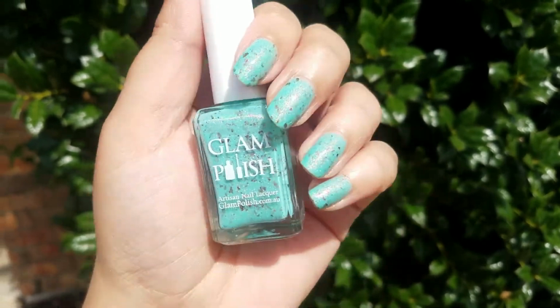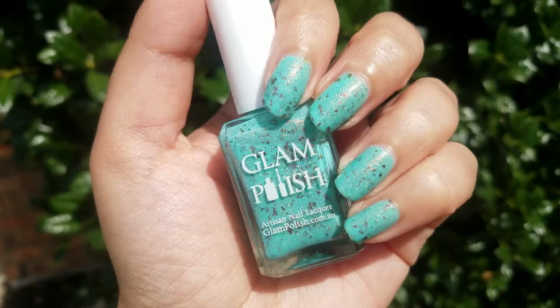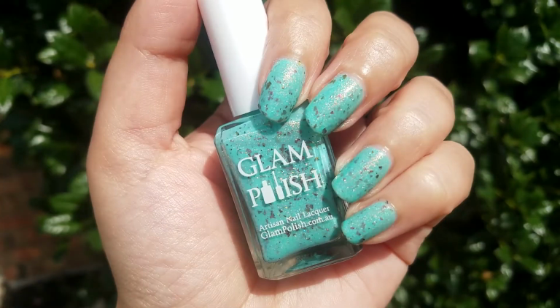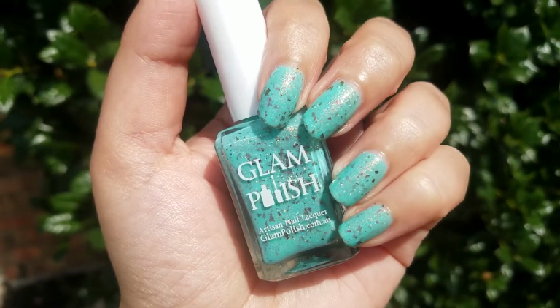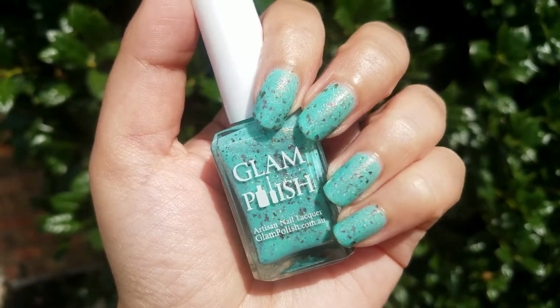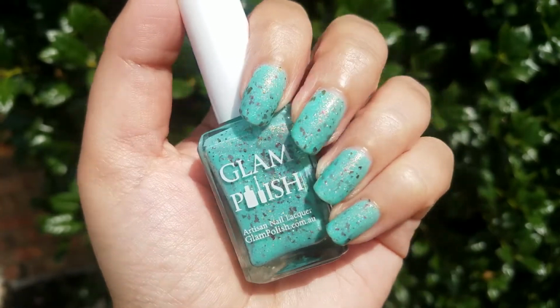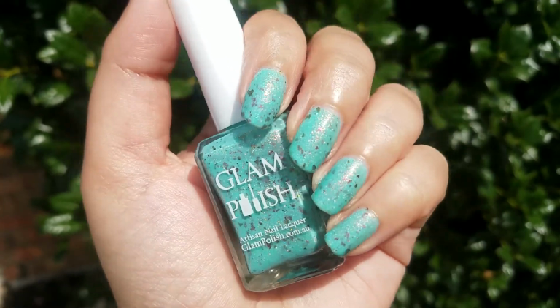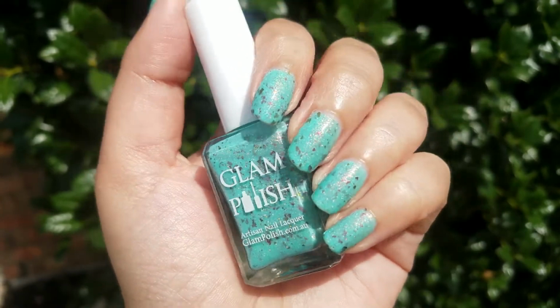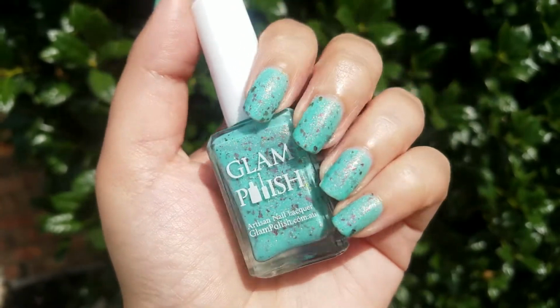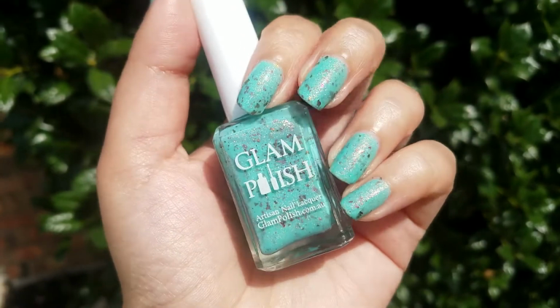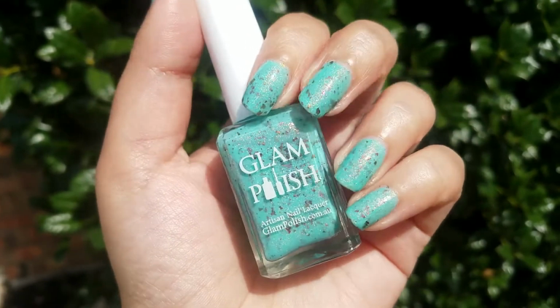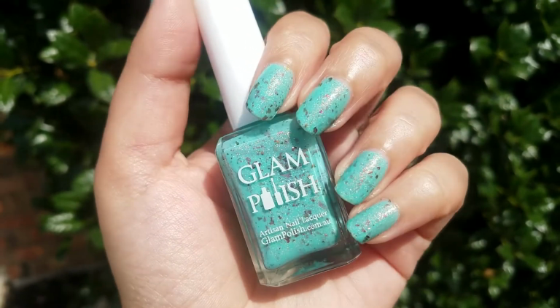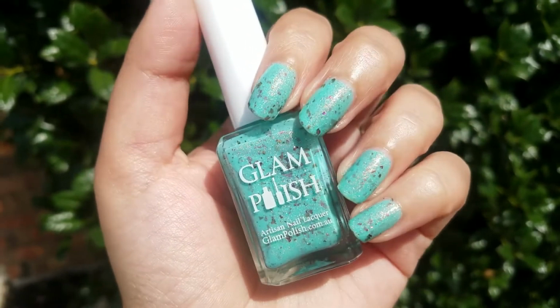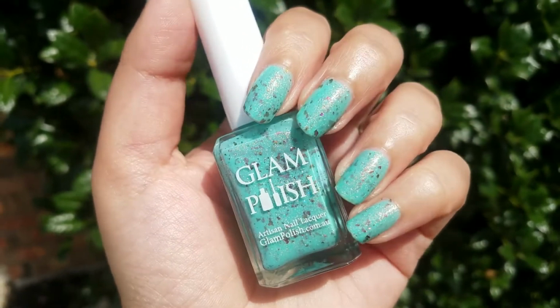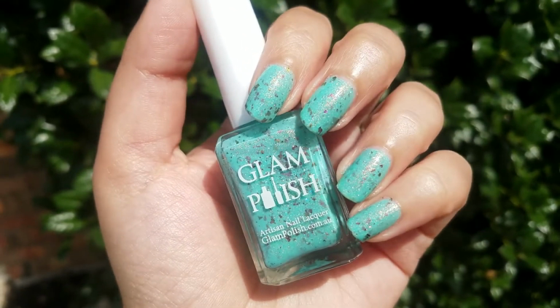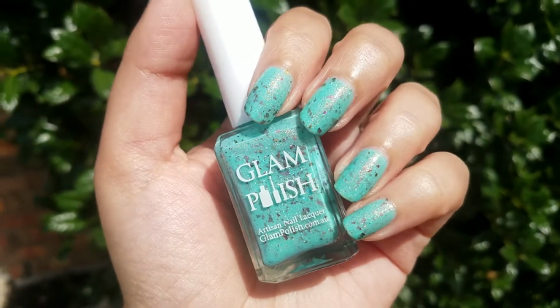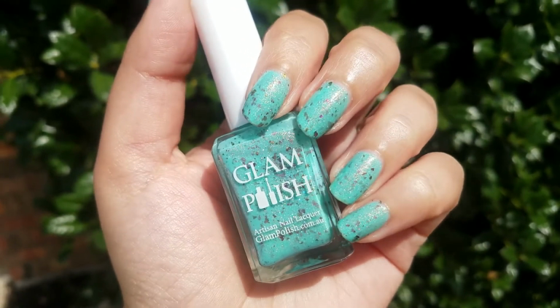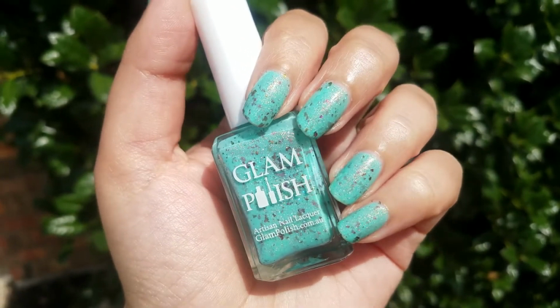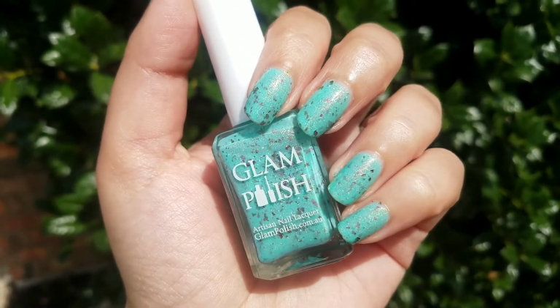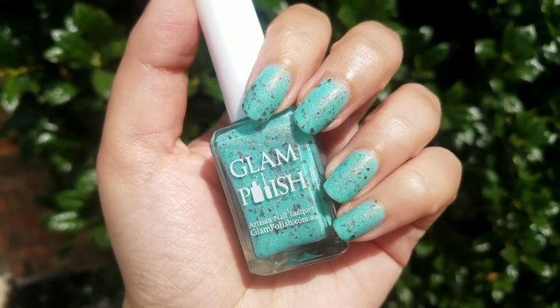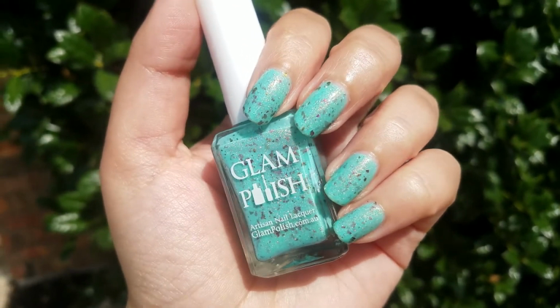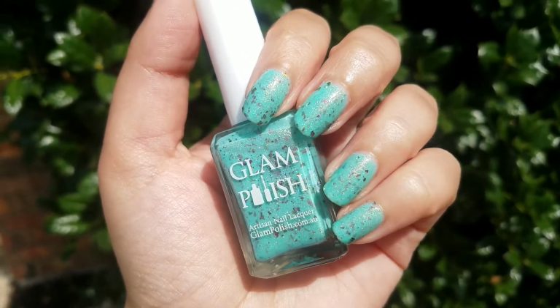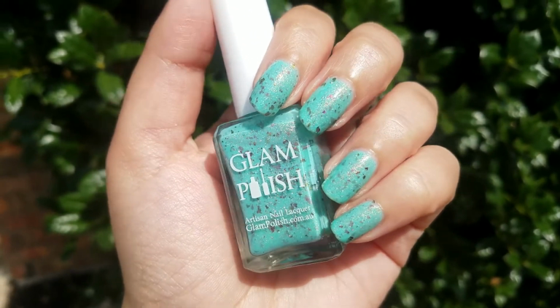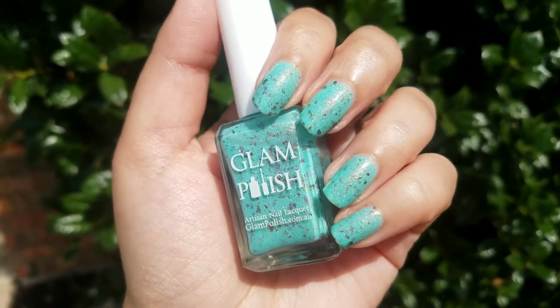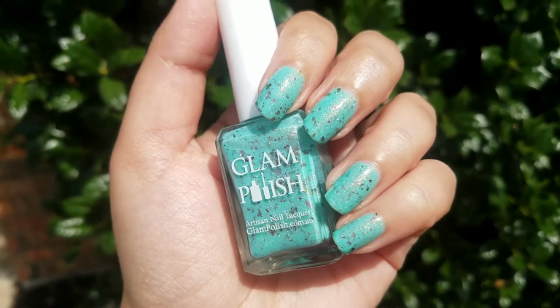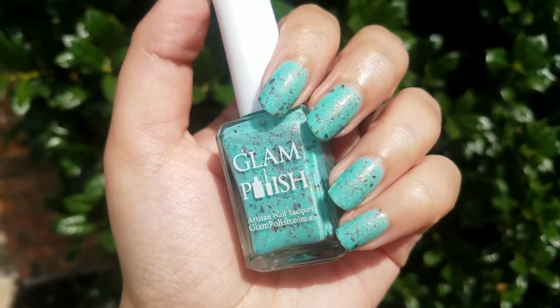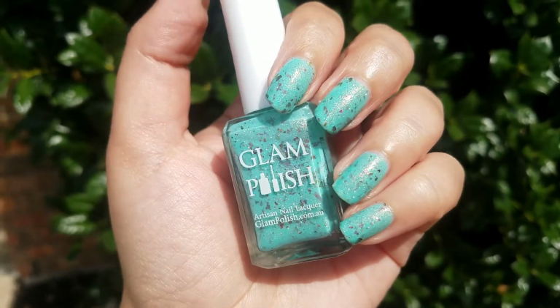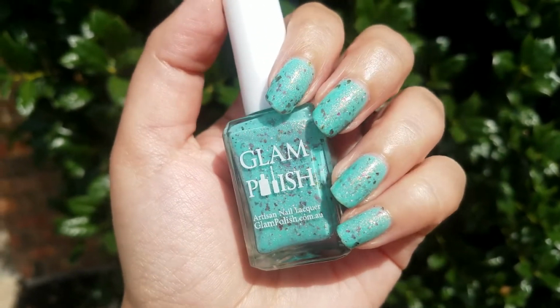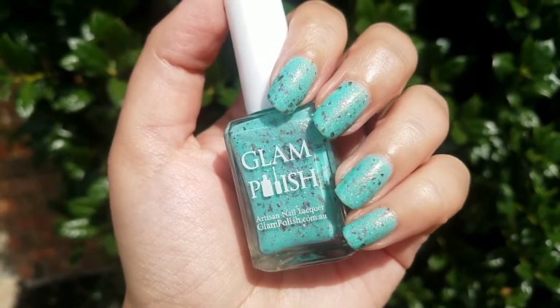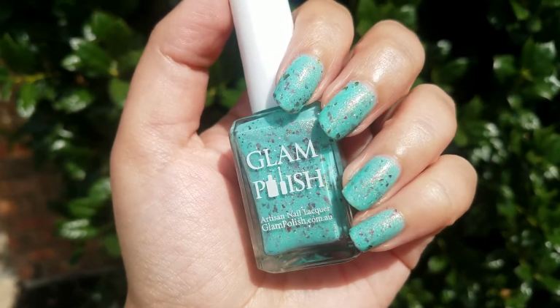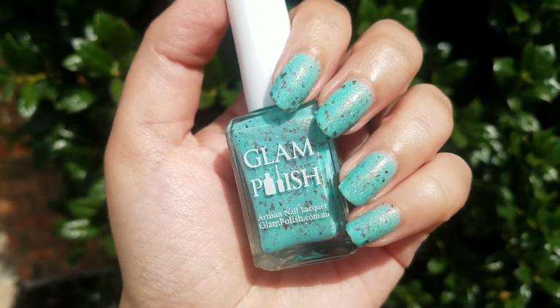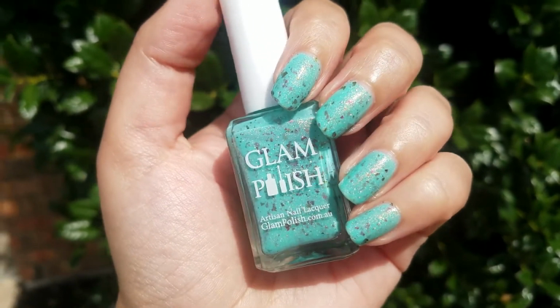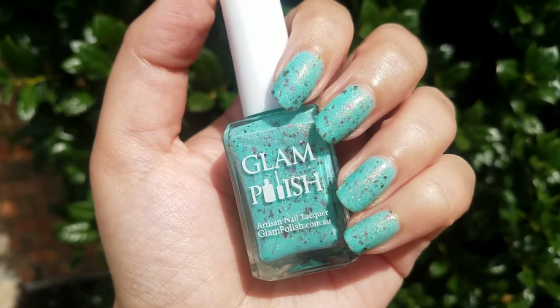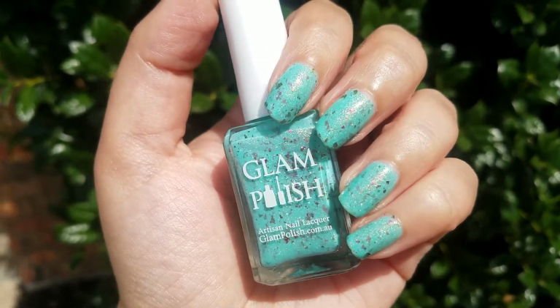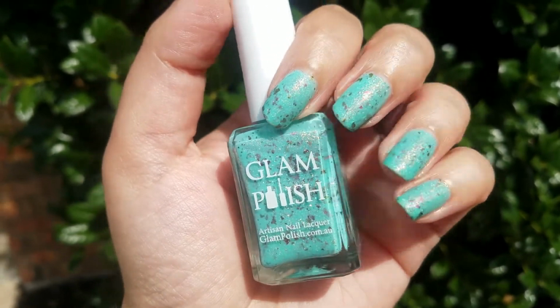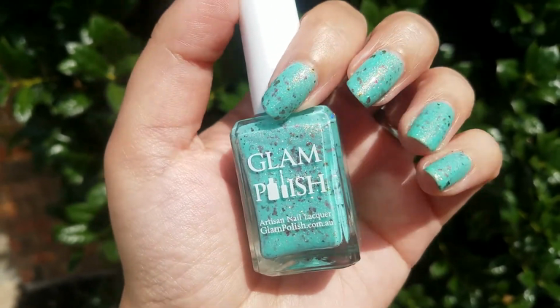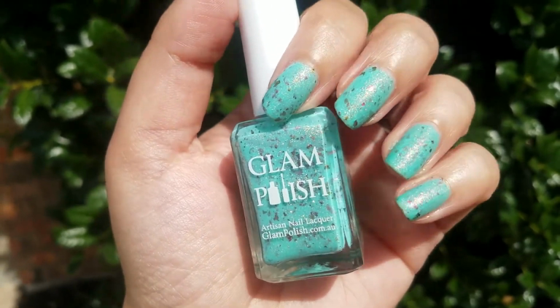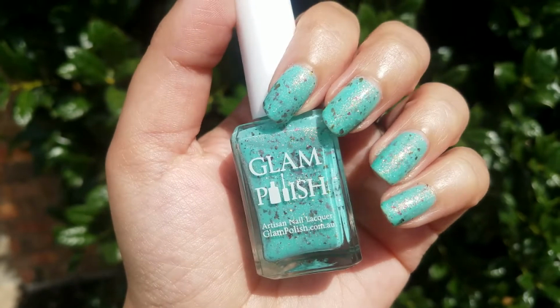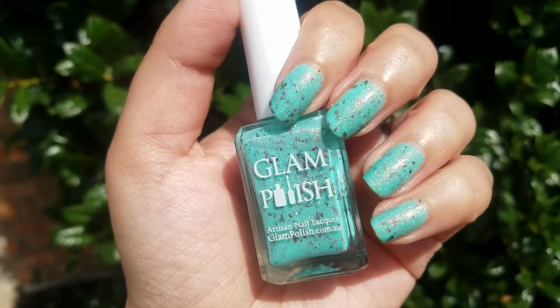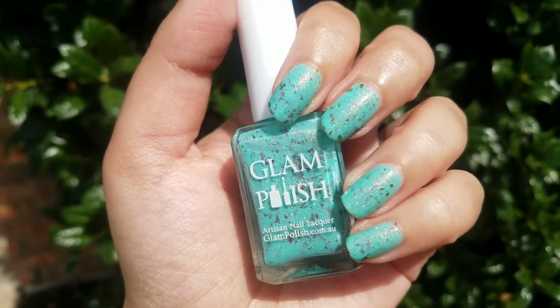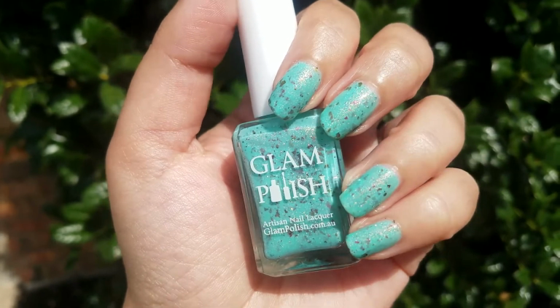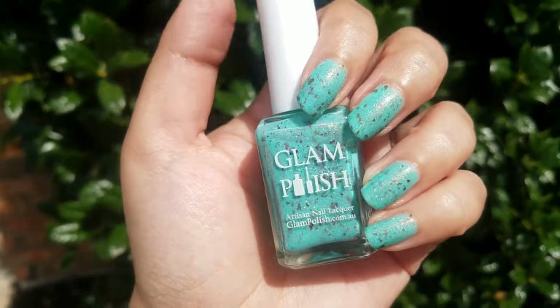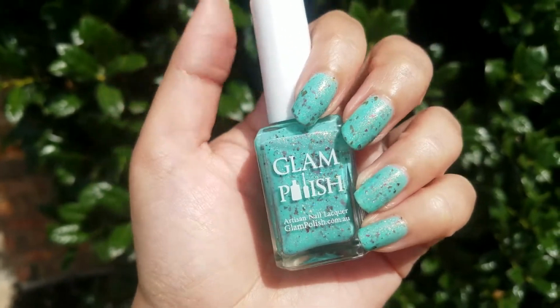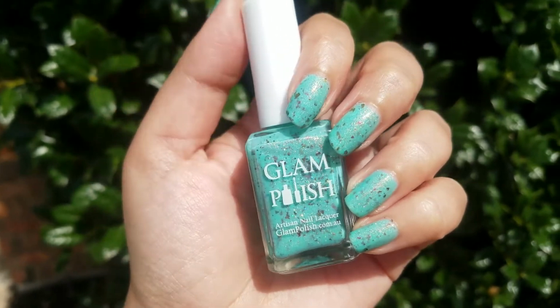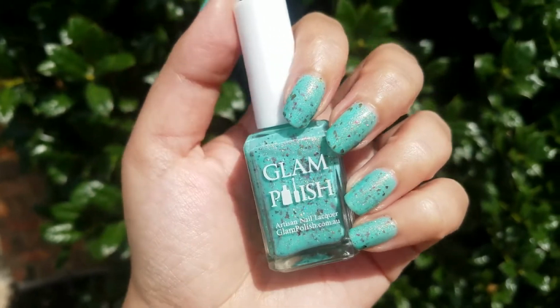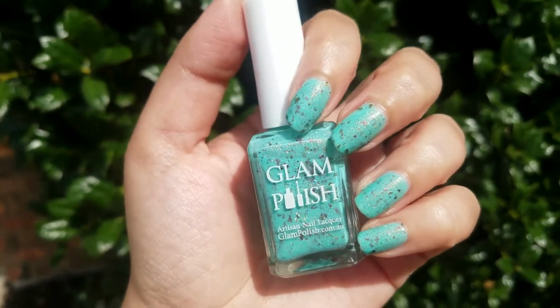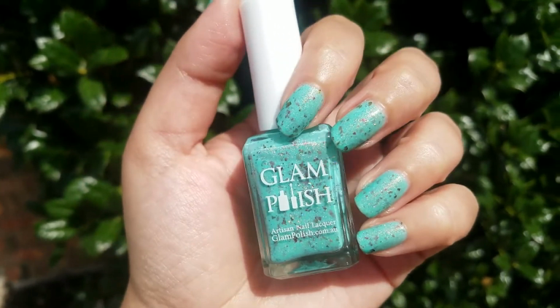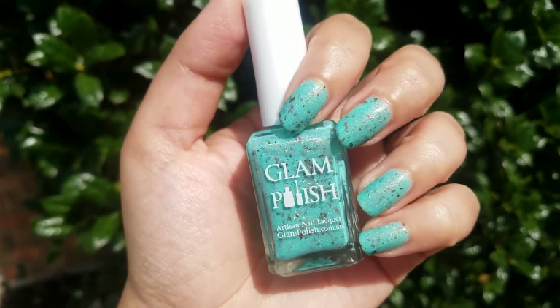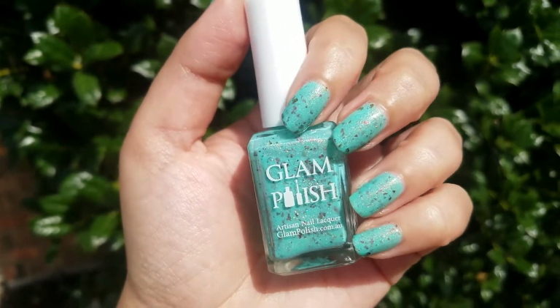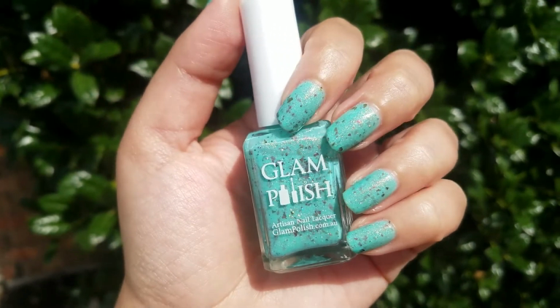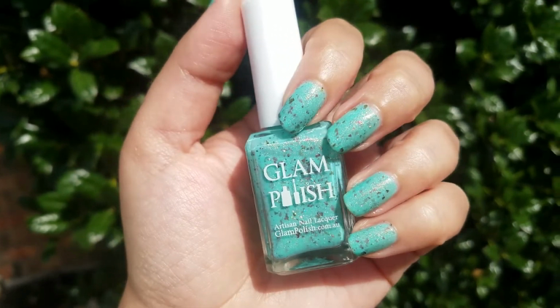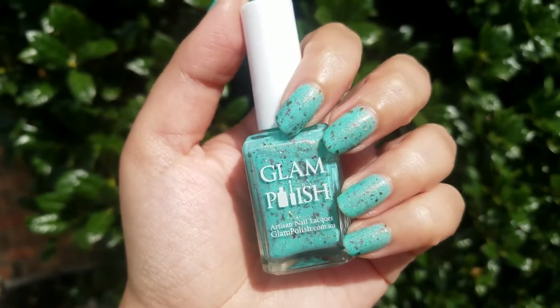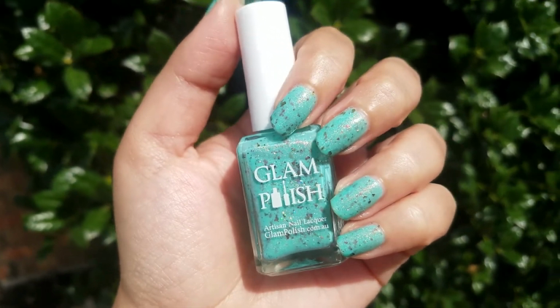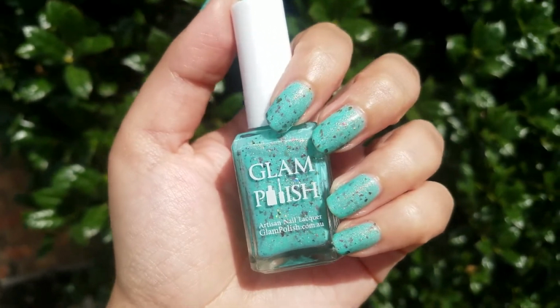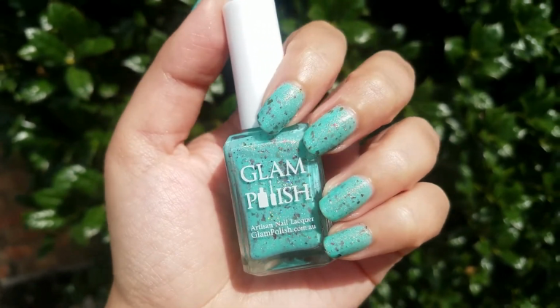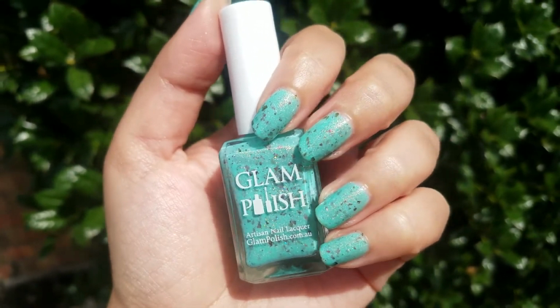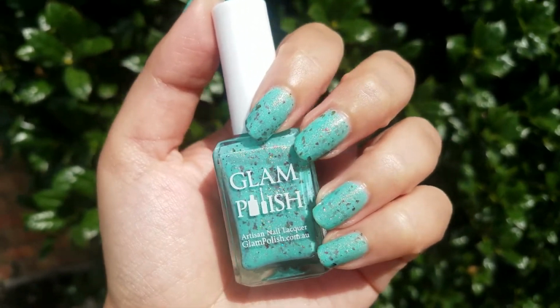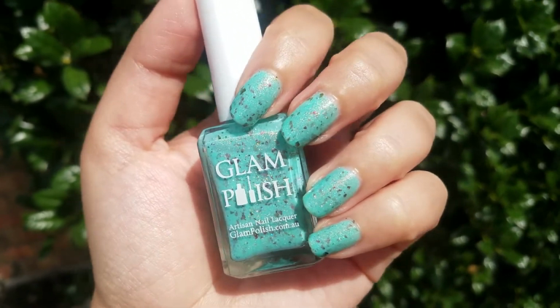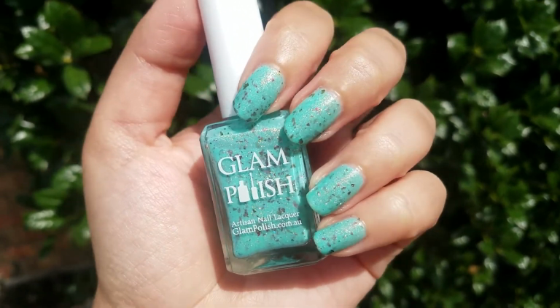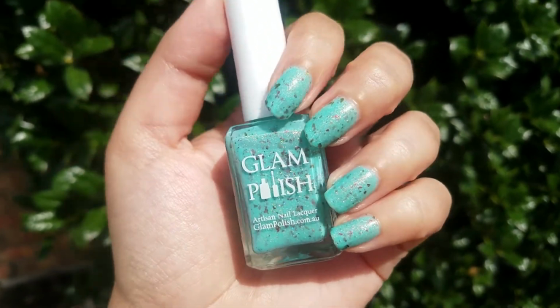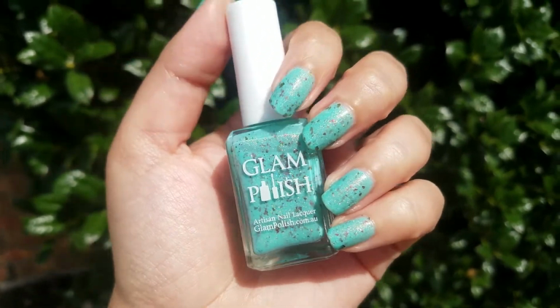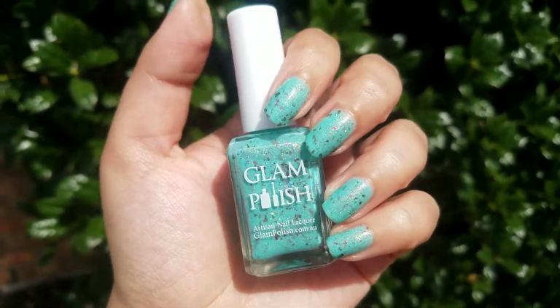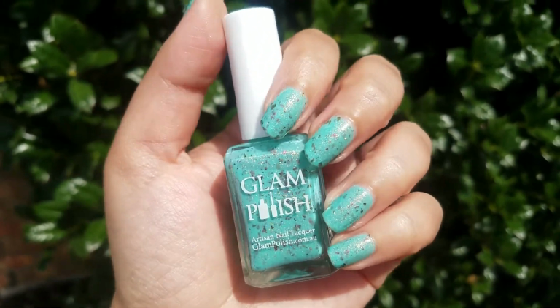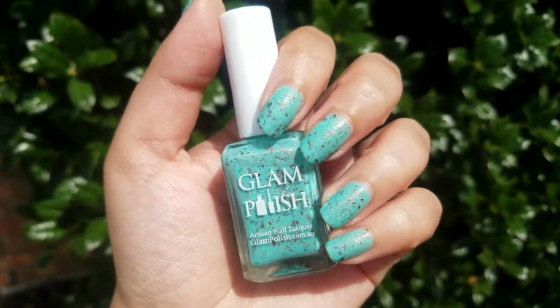I don't know what to tell you except that I am in love. This polish is so stunning.